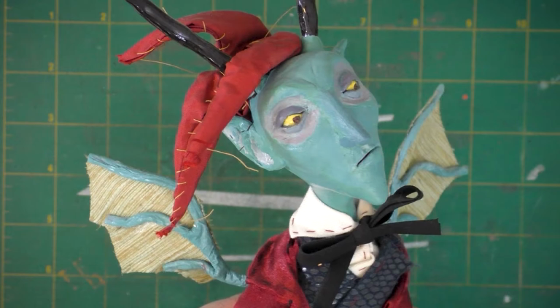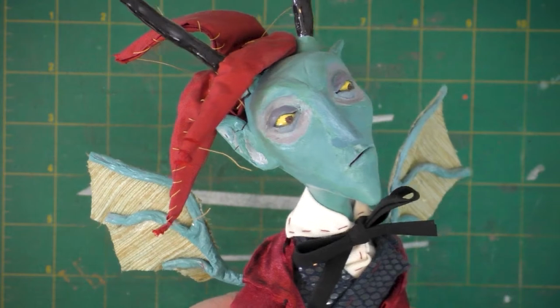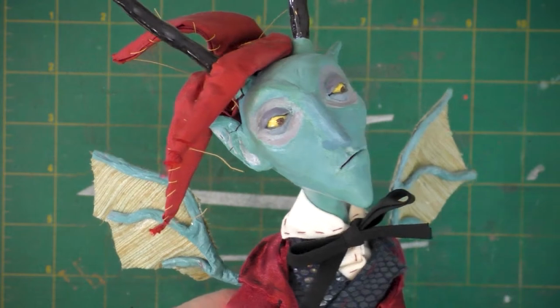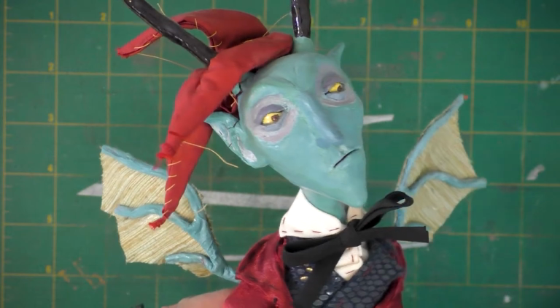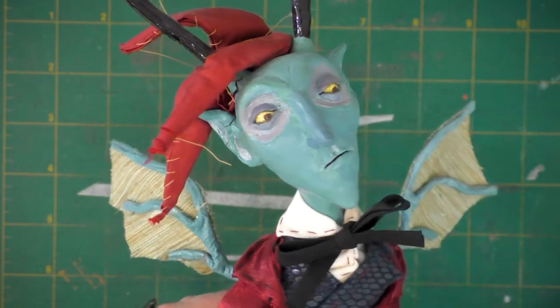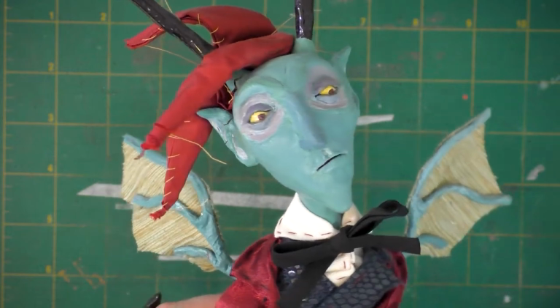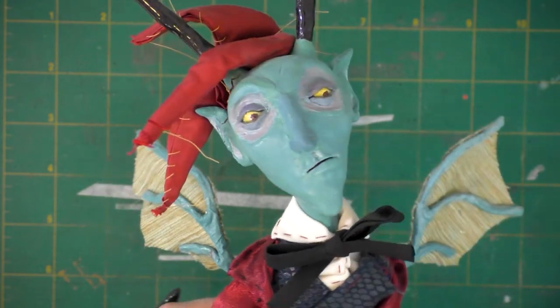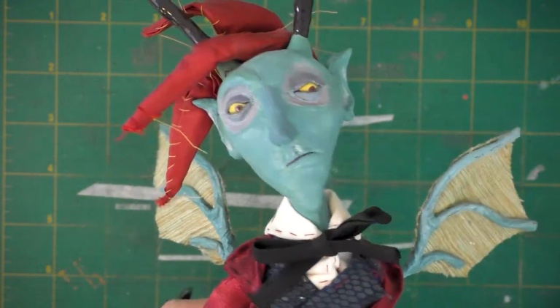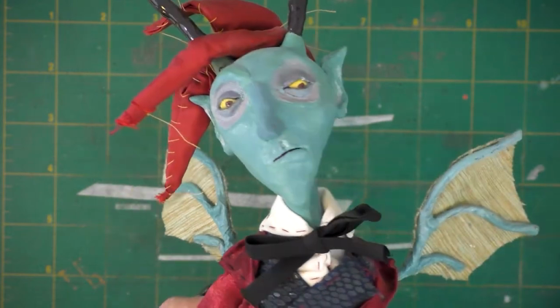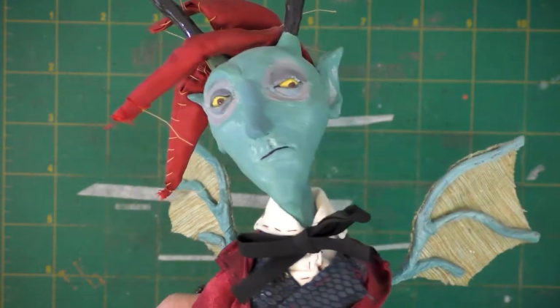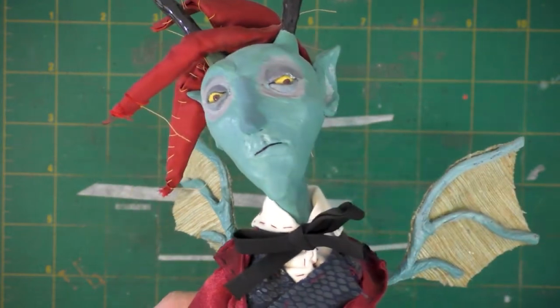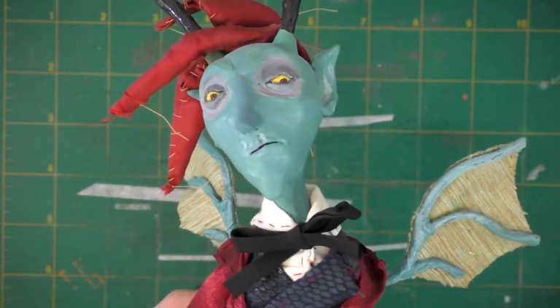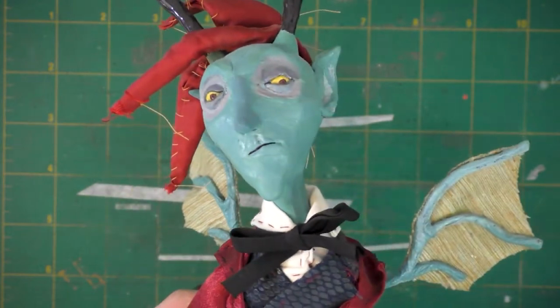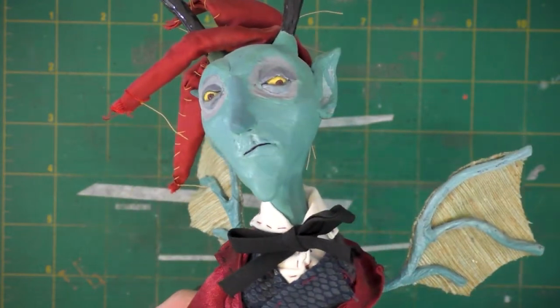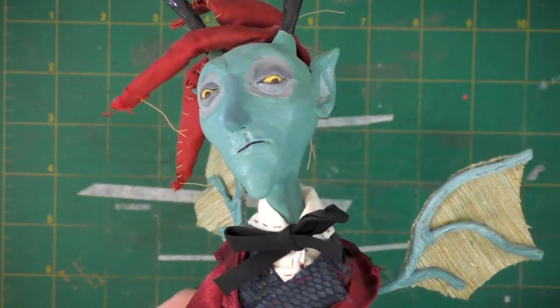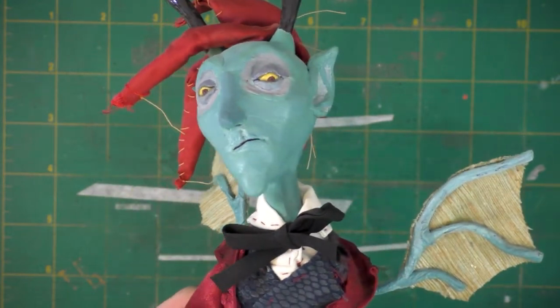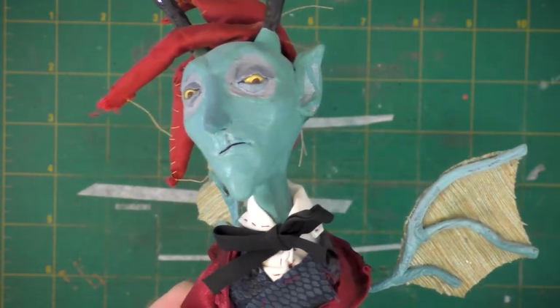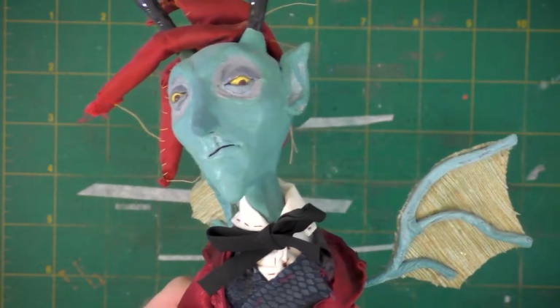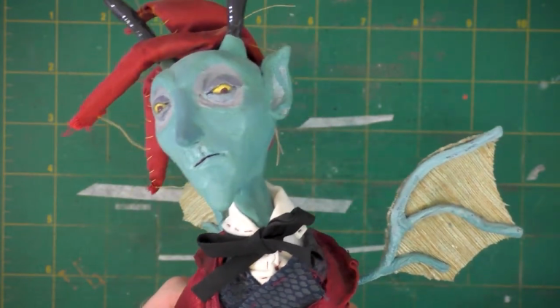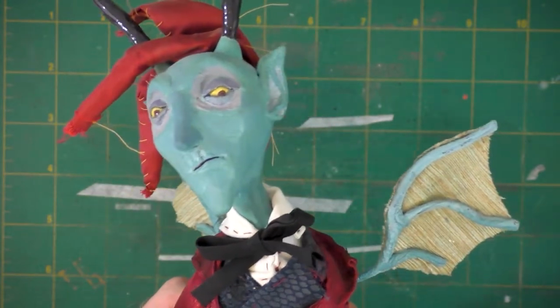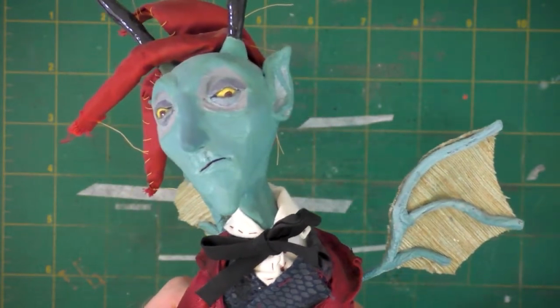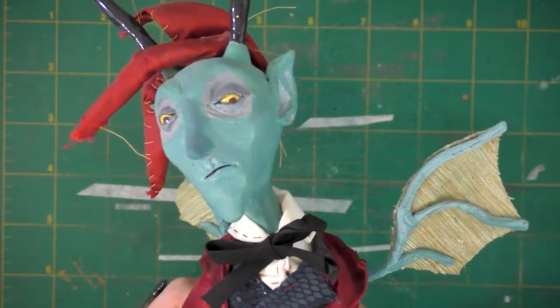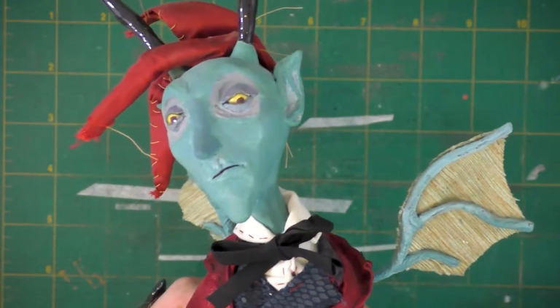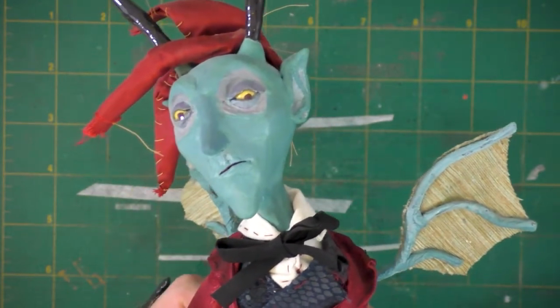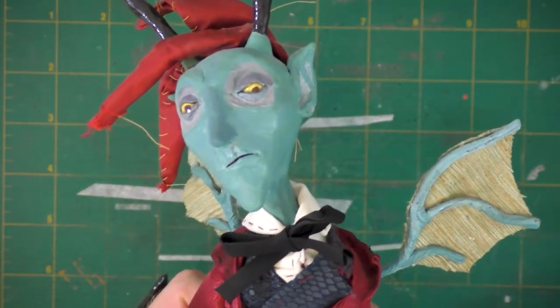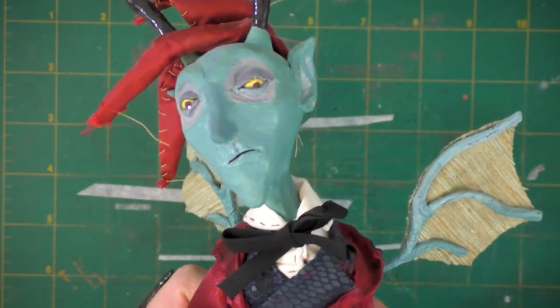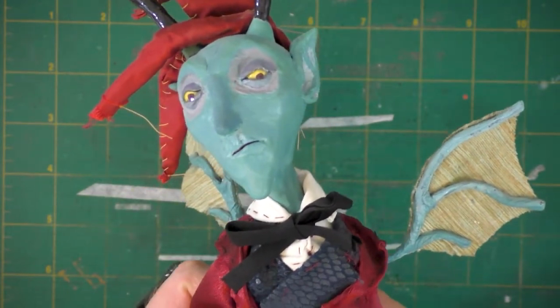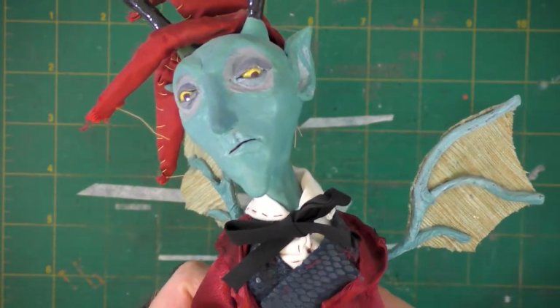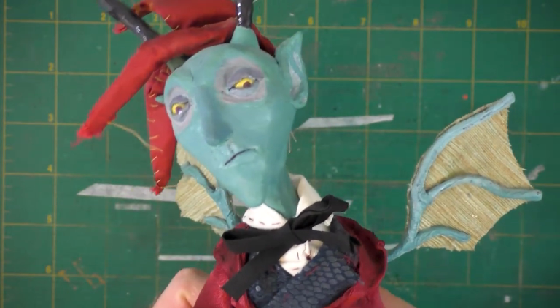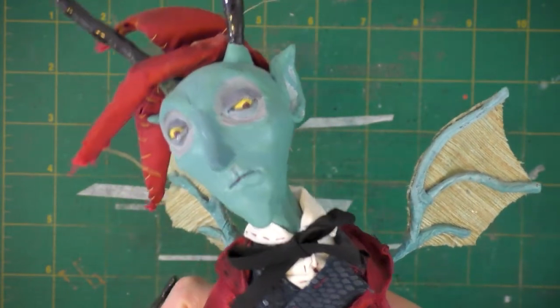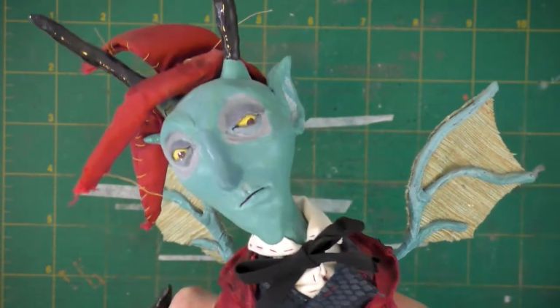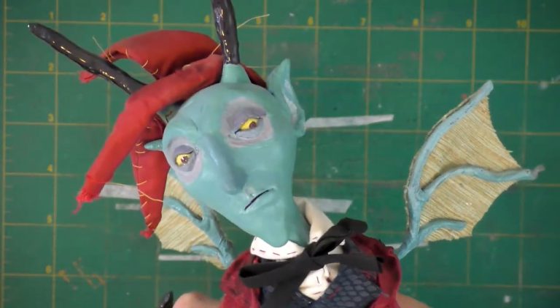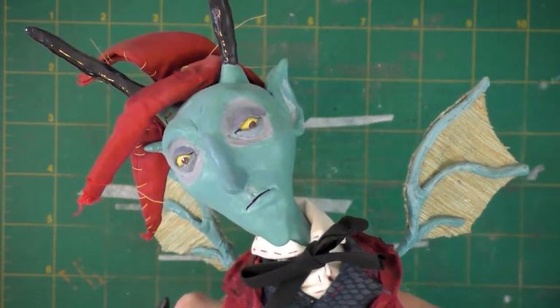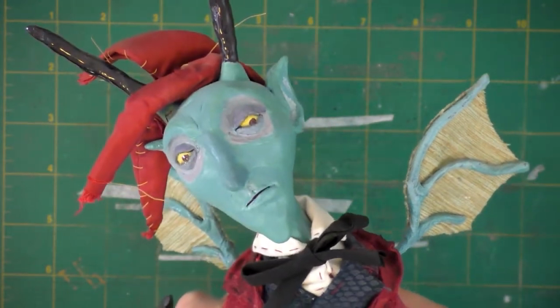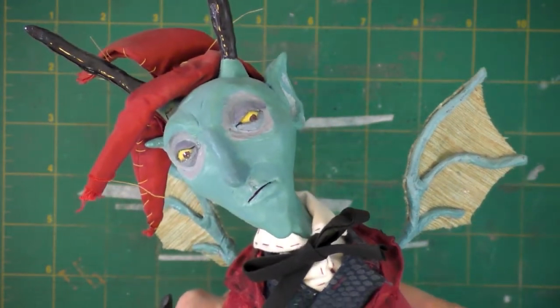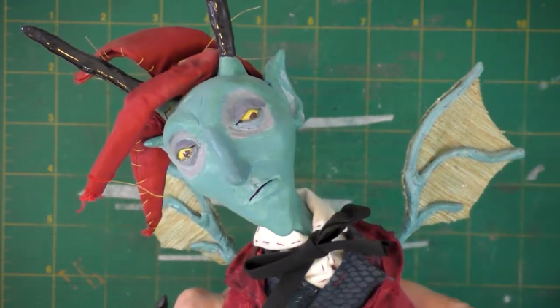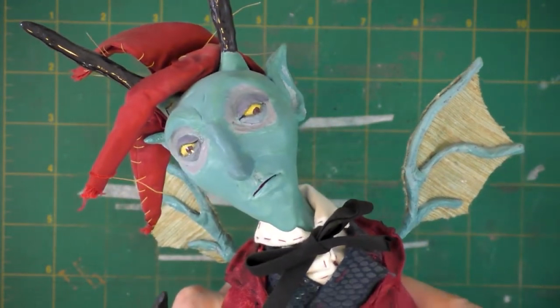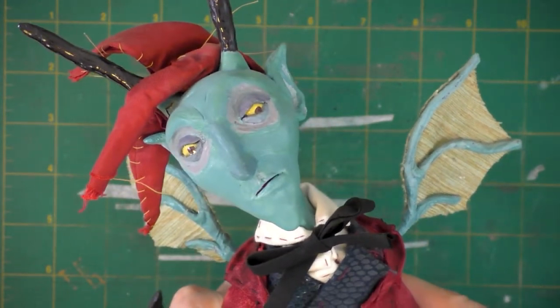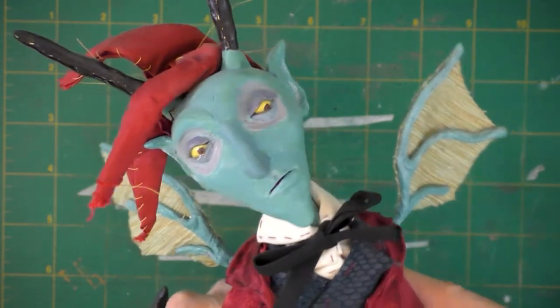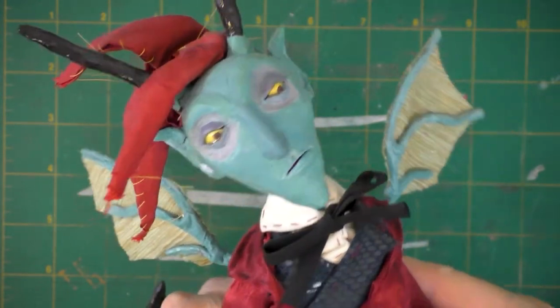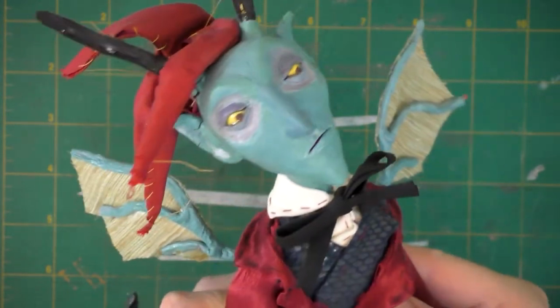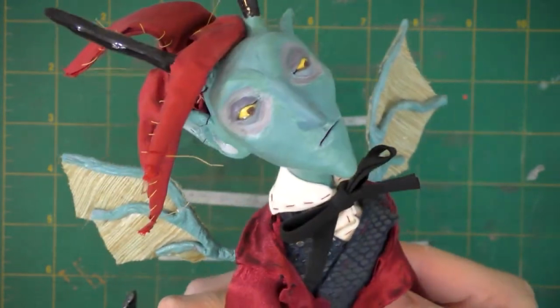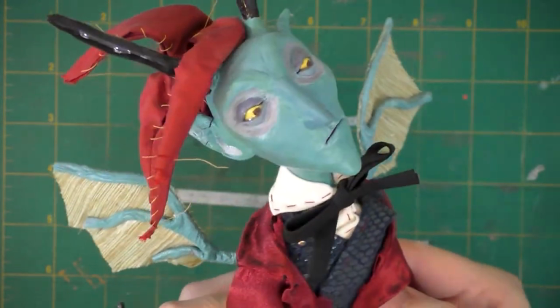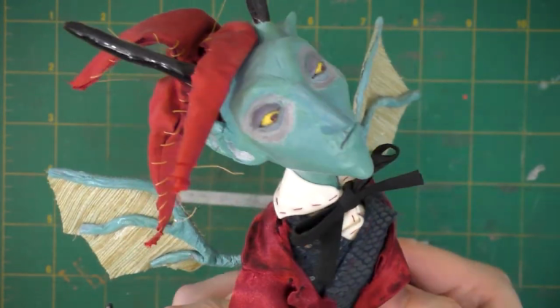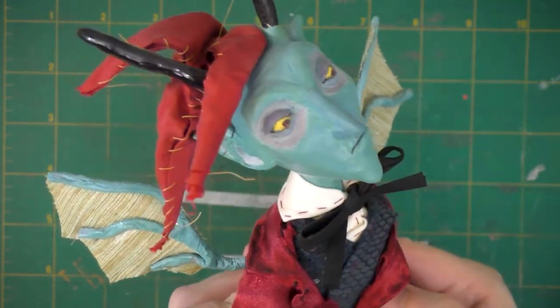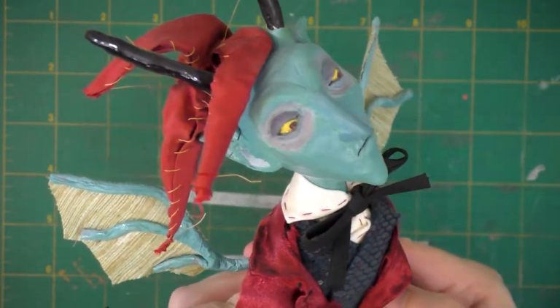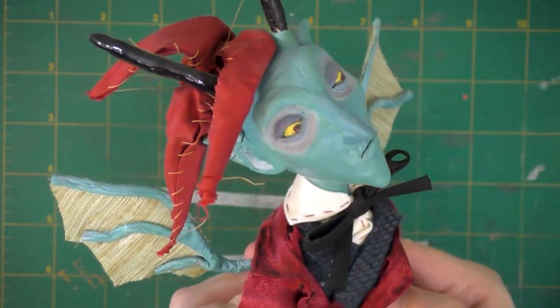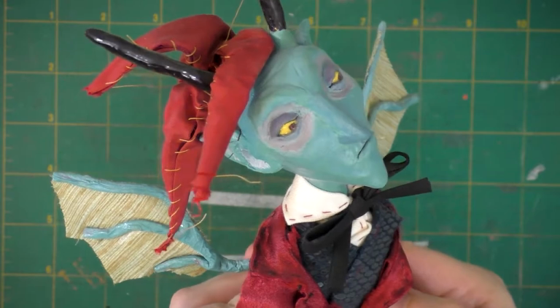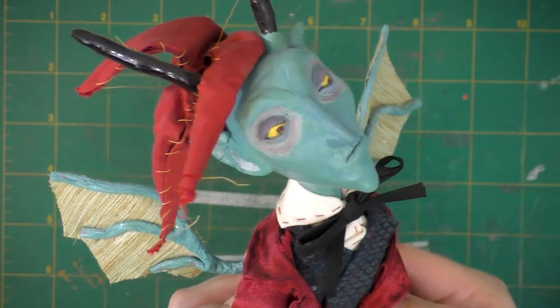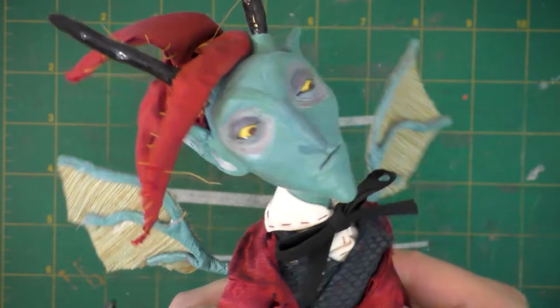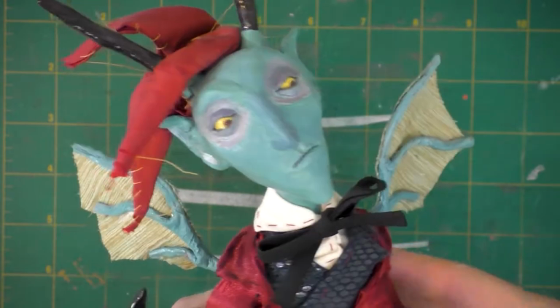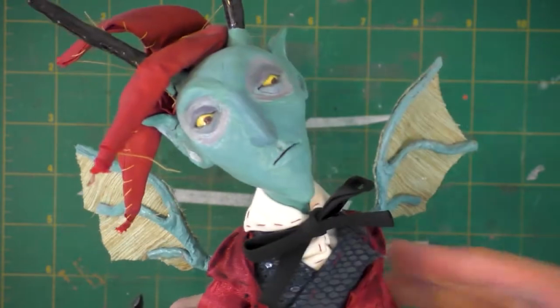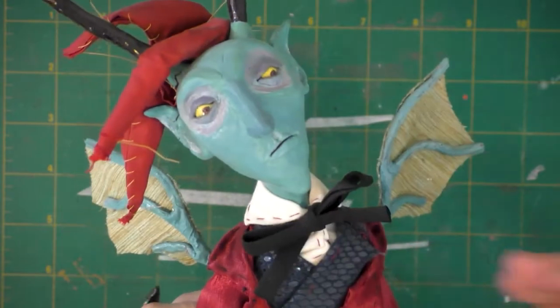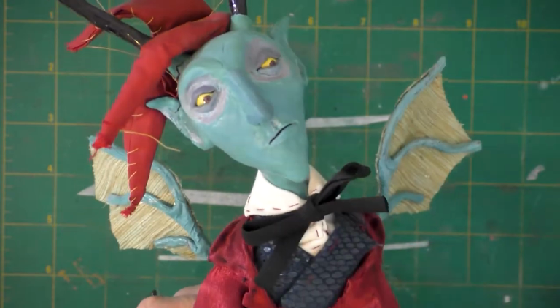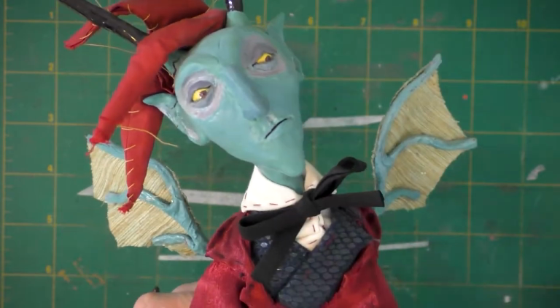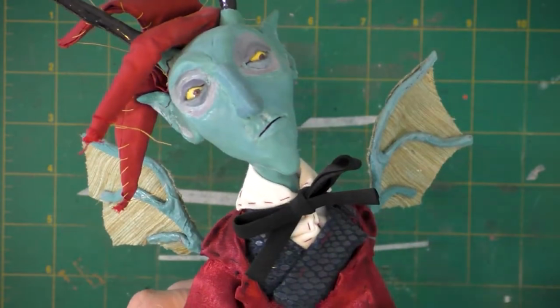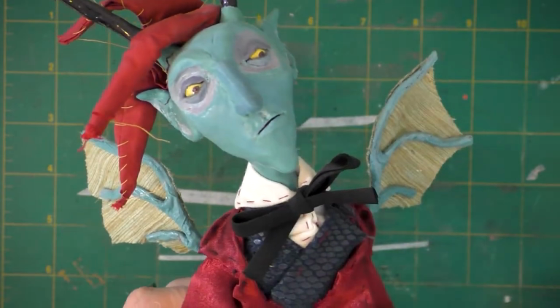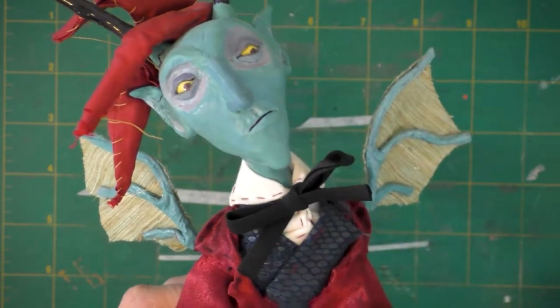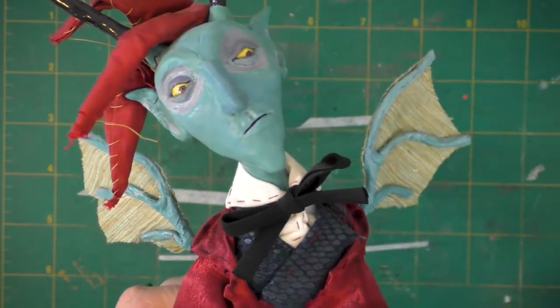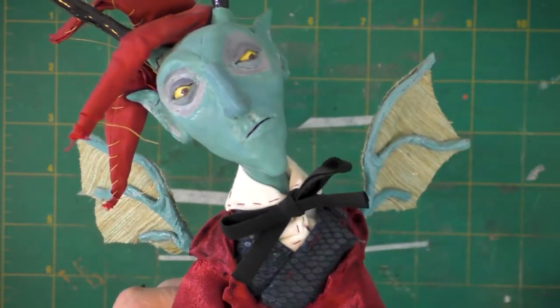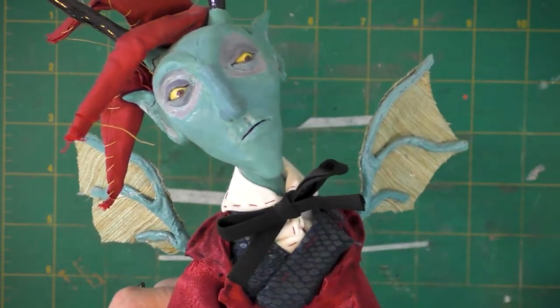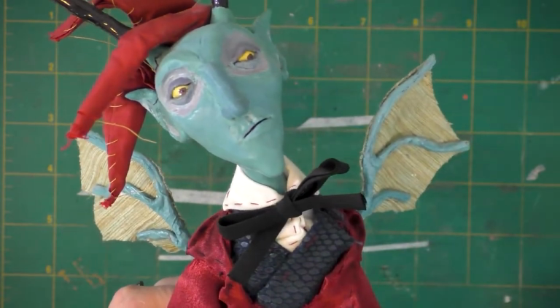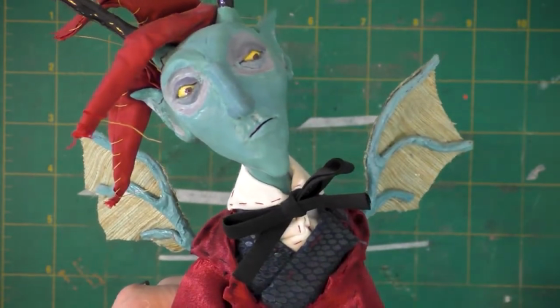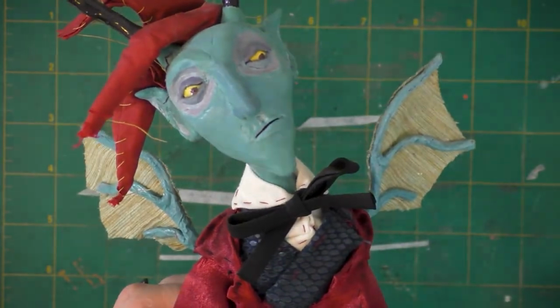Greetings and welcome to the Dream Syndicate. In today's video, we're getting up to some art doll repair as we fix this devil art doll.